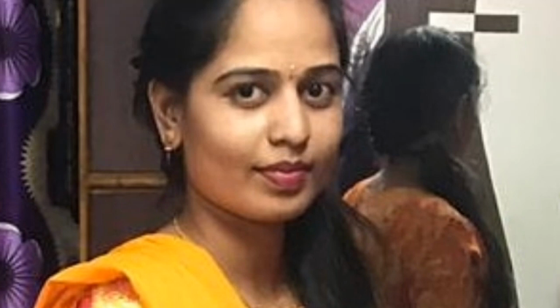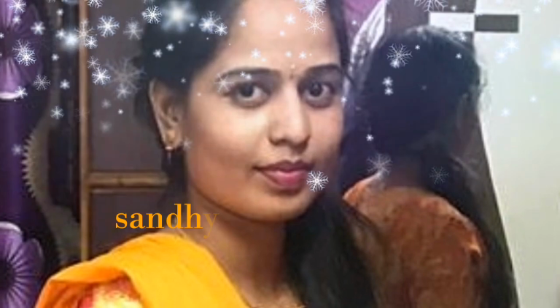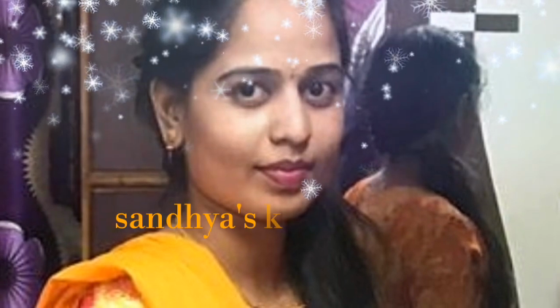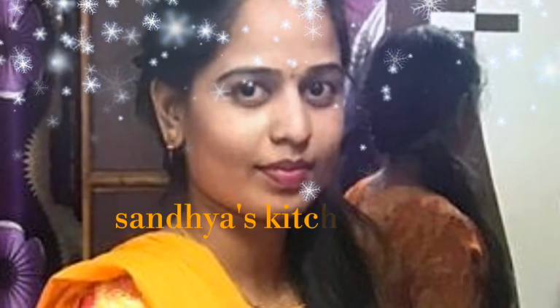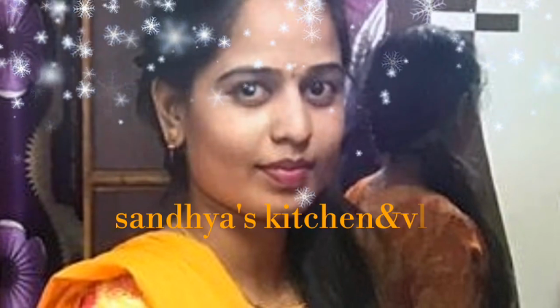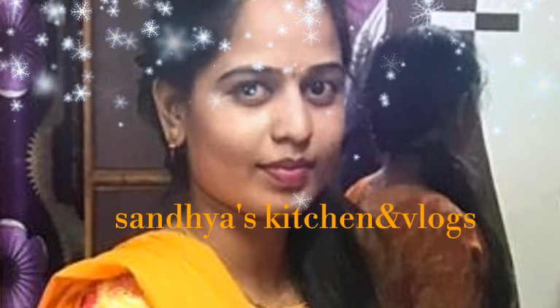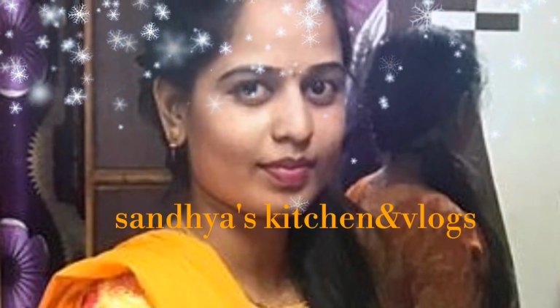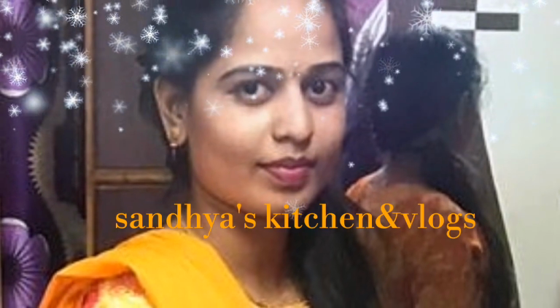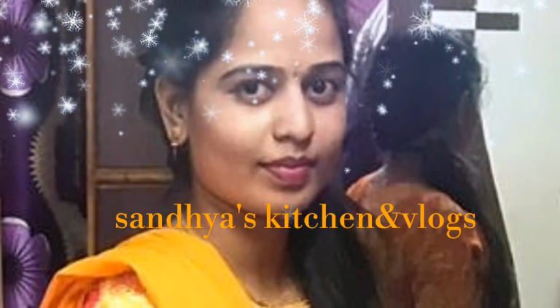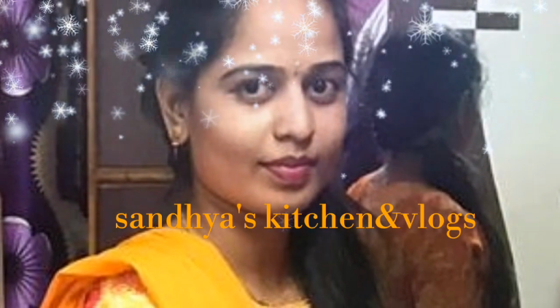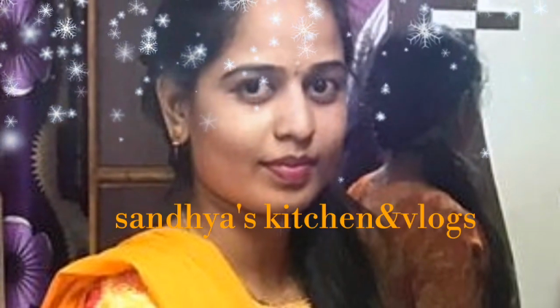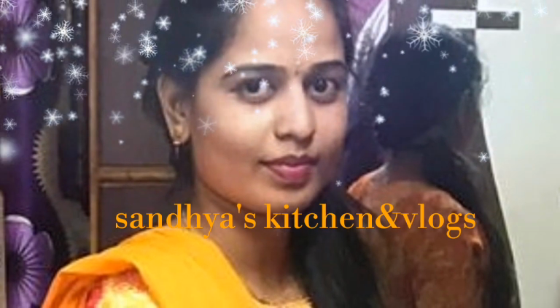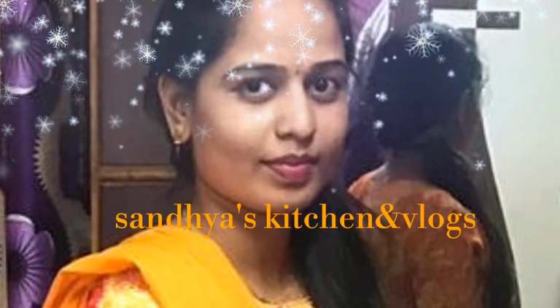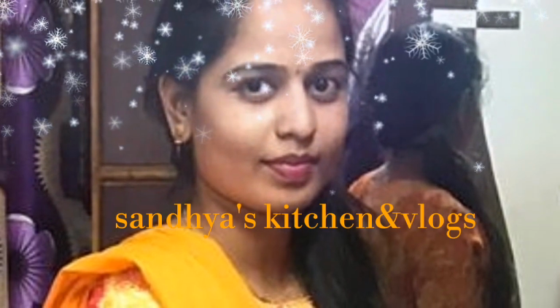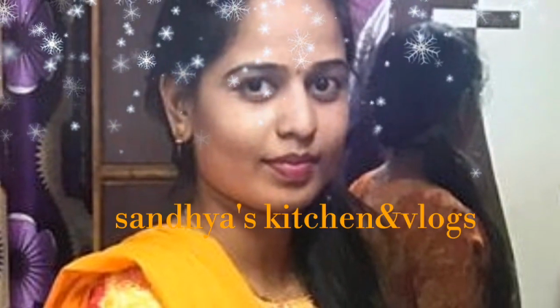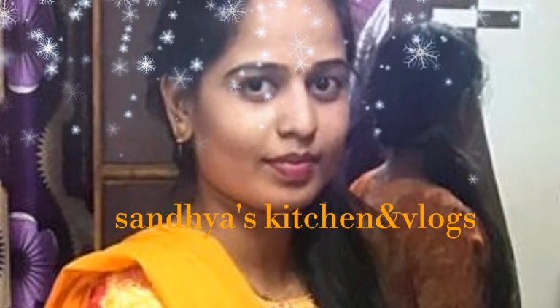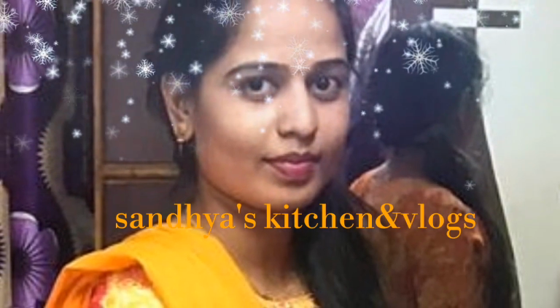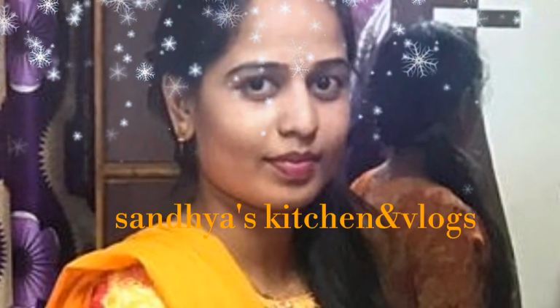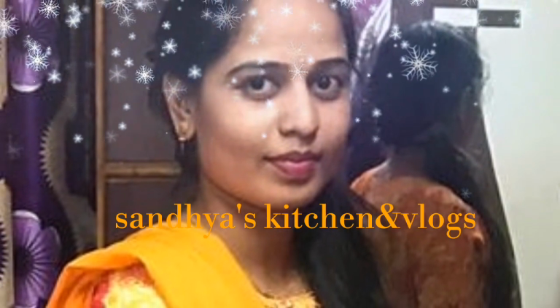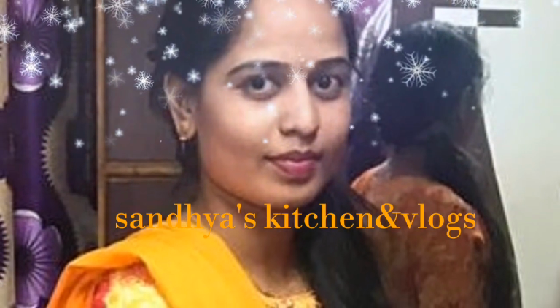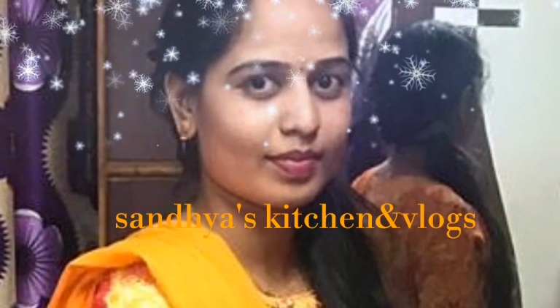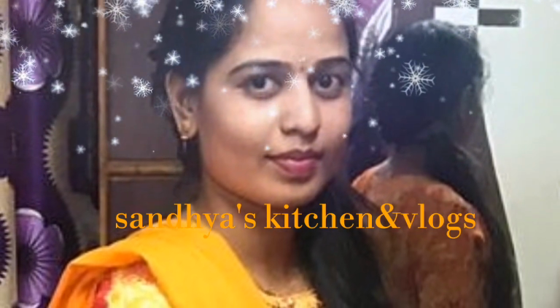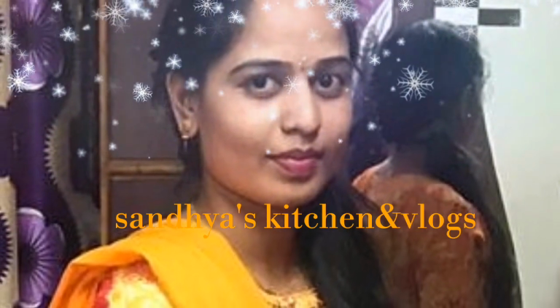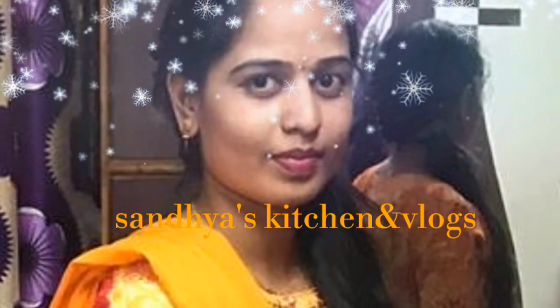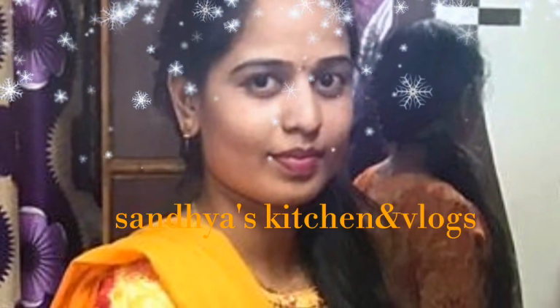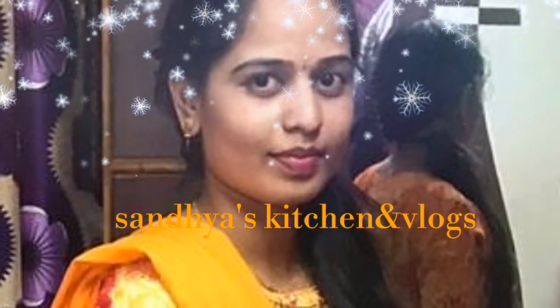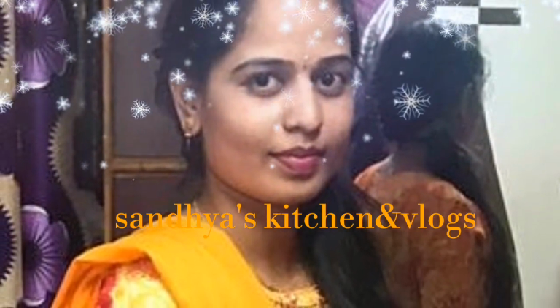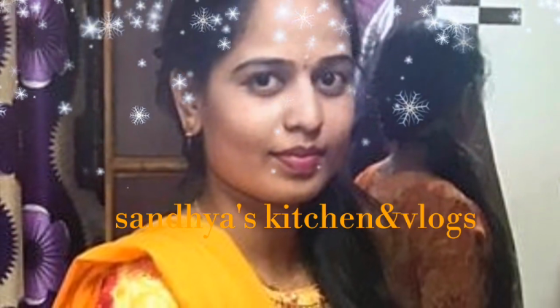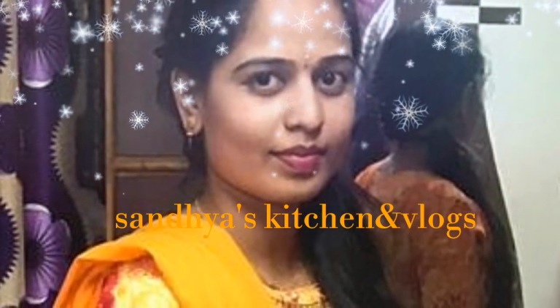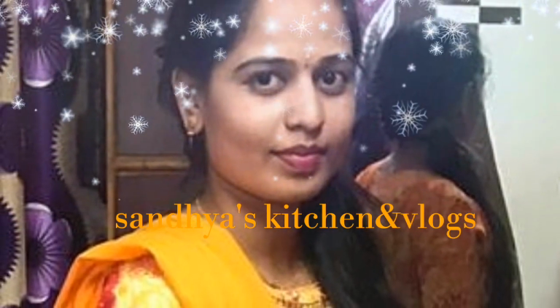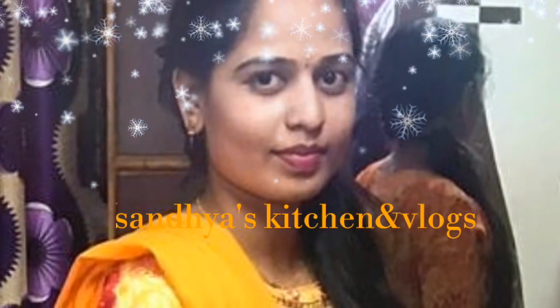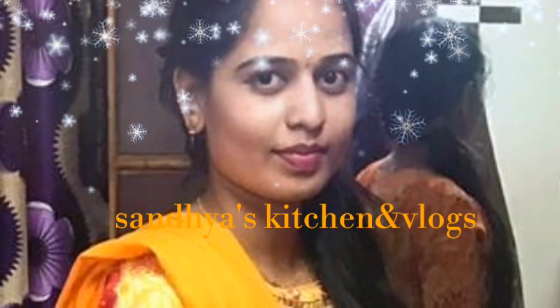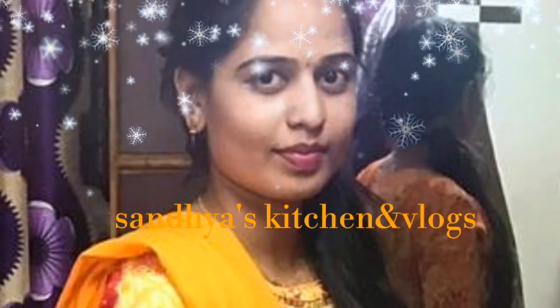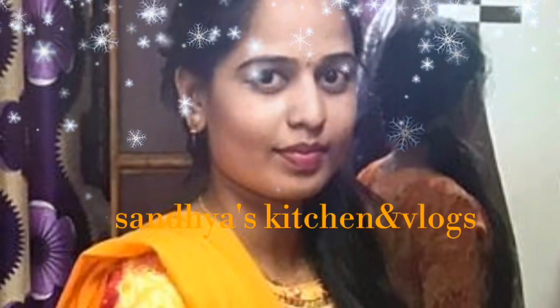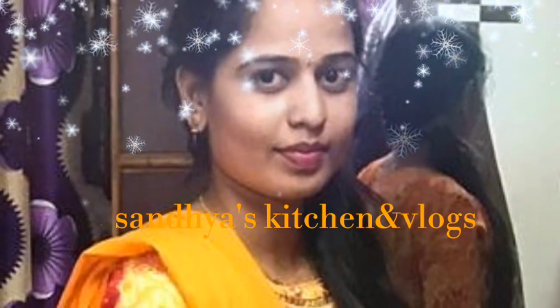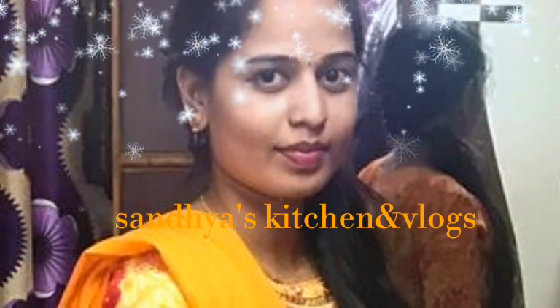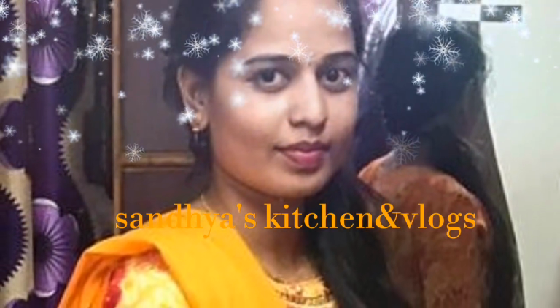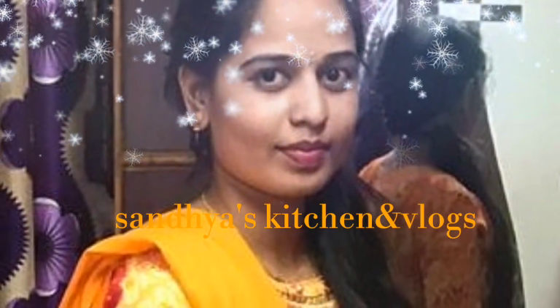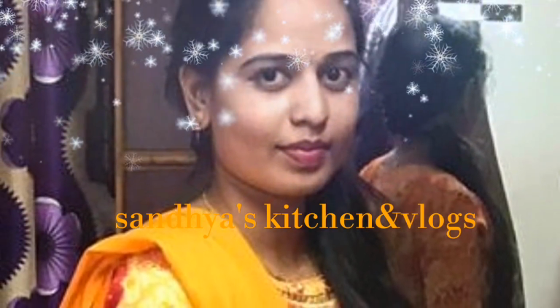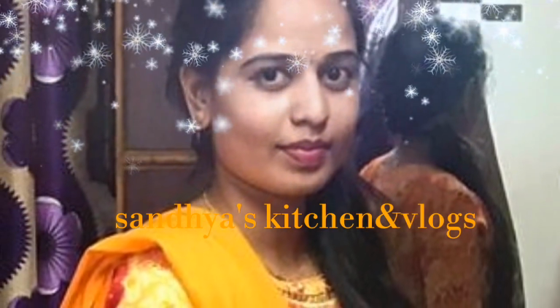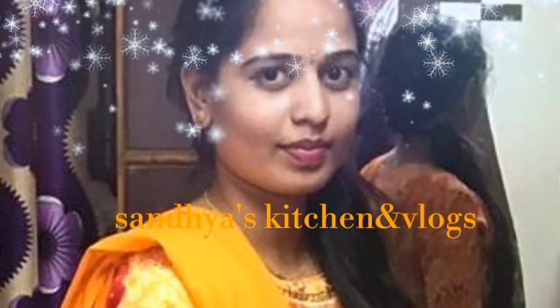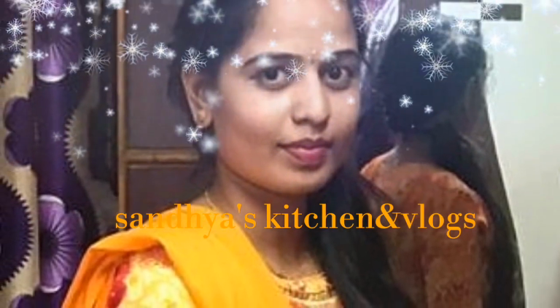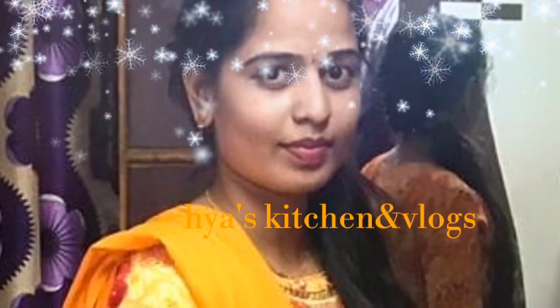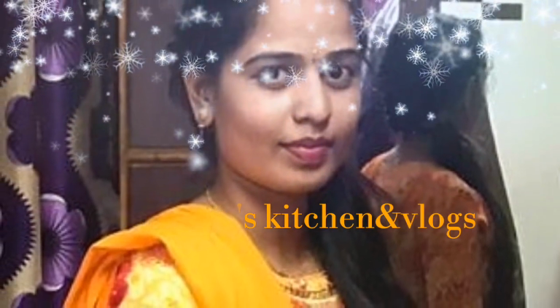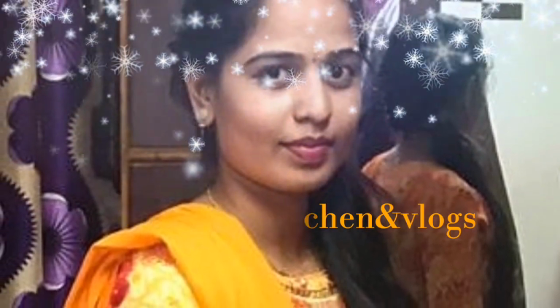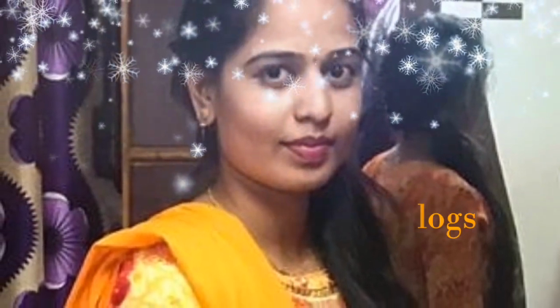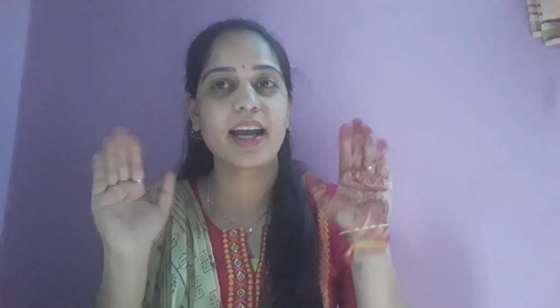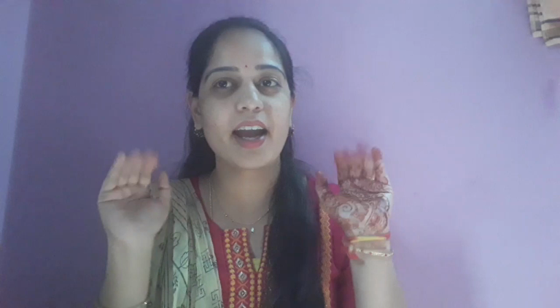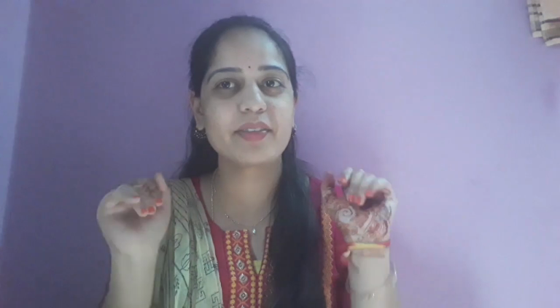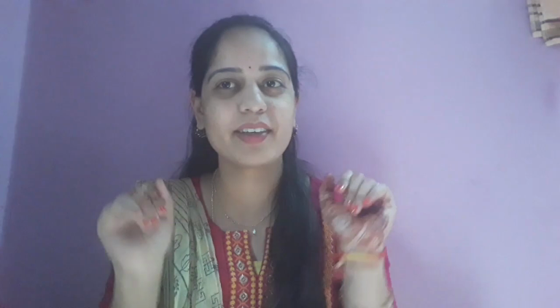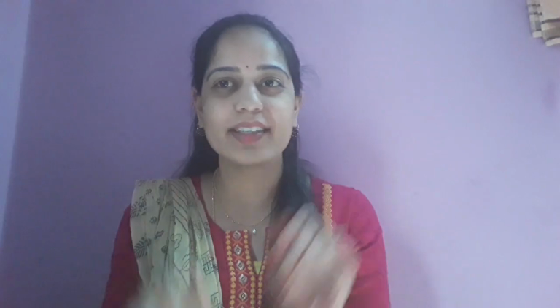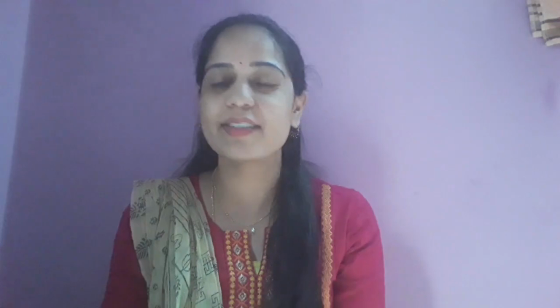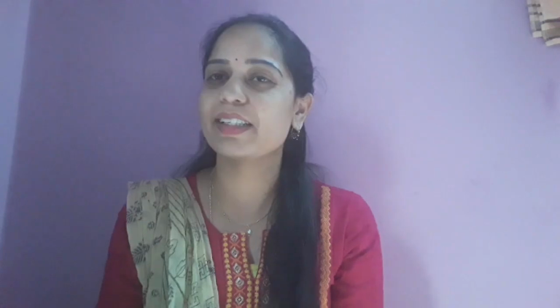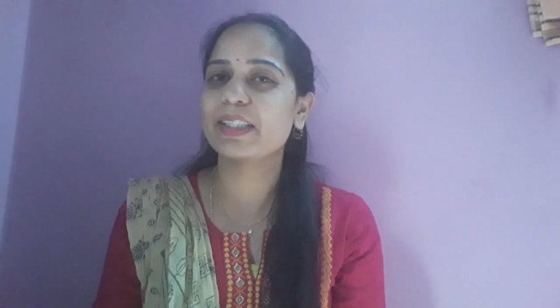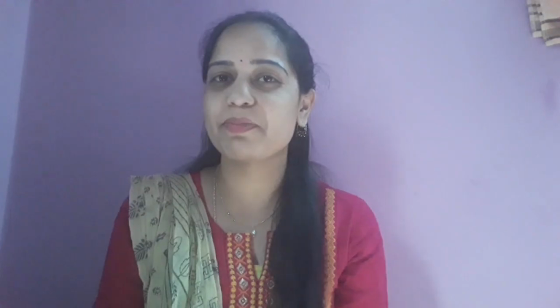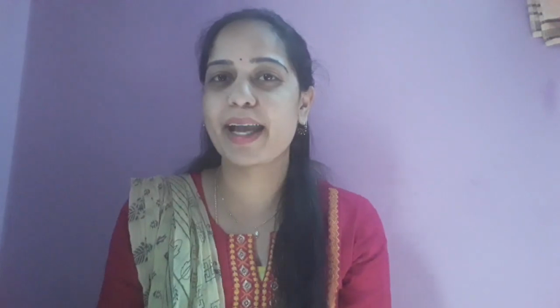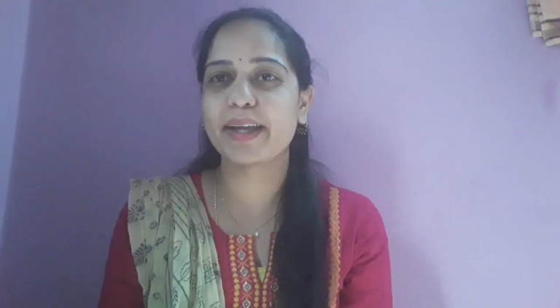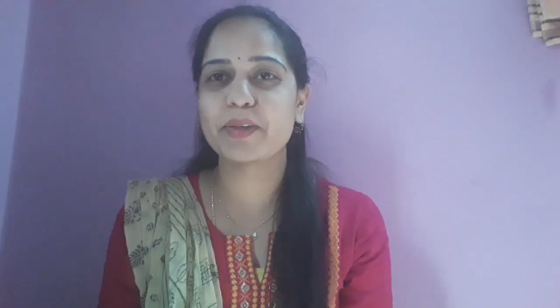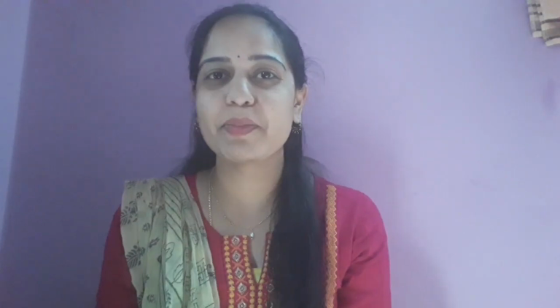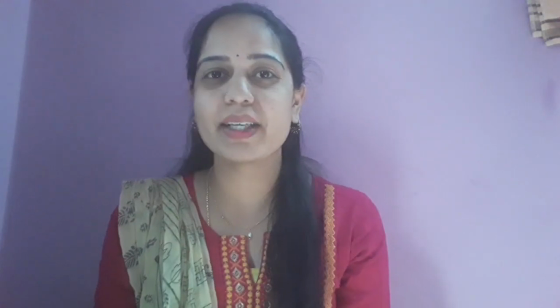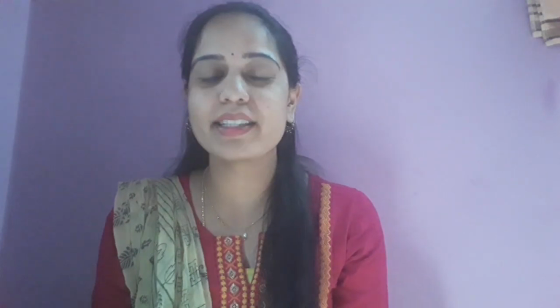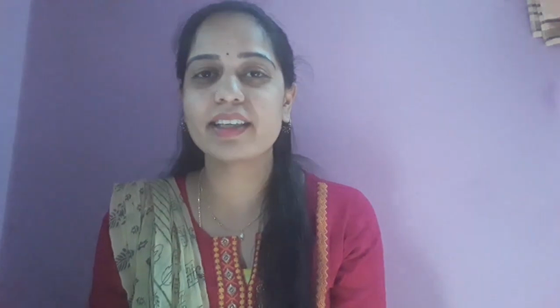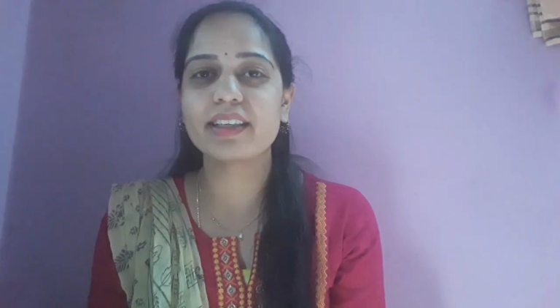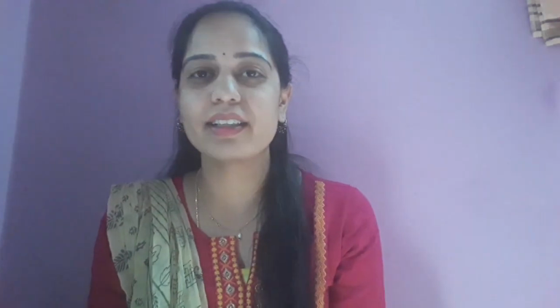Hi friends, welcome back to Sanya's Kitchen and Vlogs. Hi friends, welcome back to my channel.